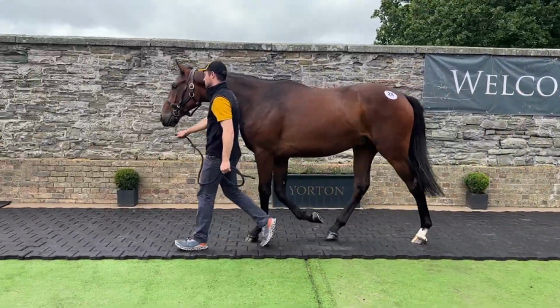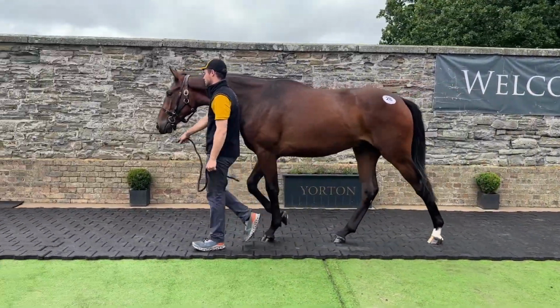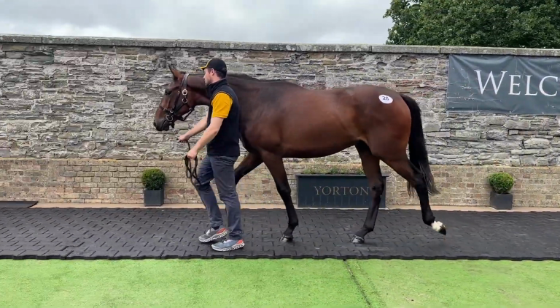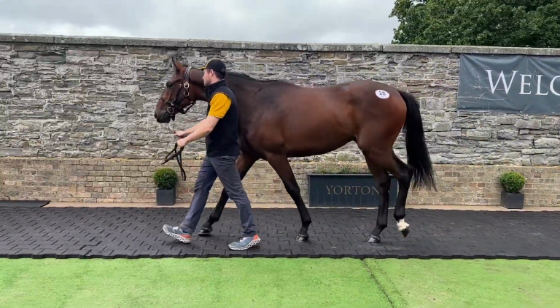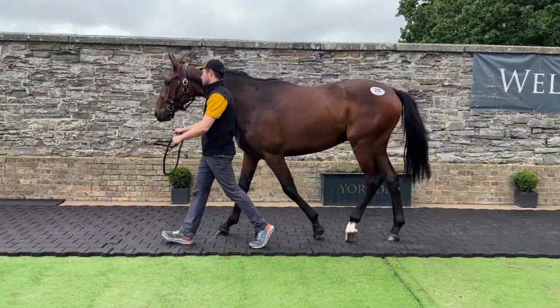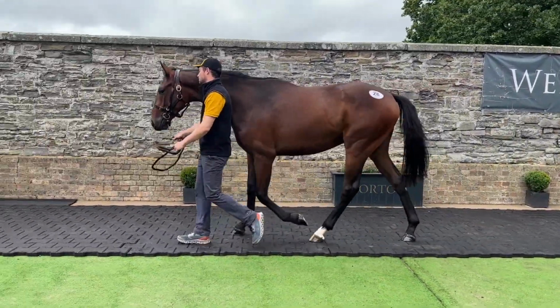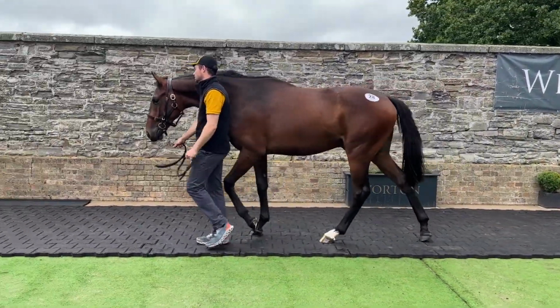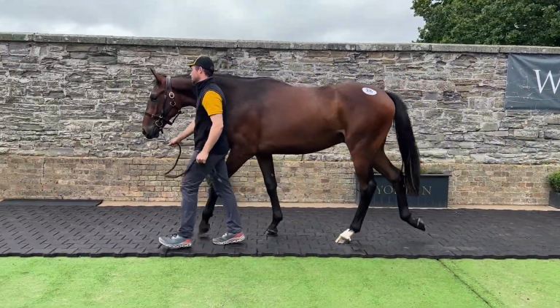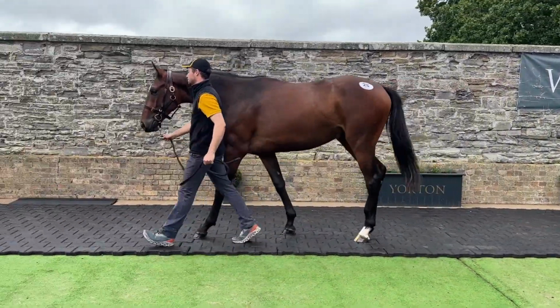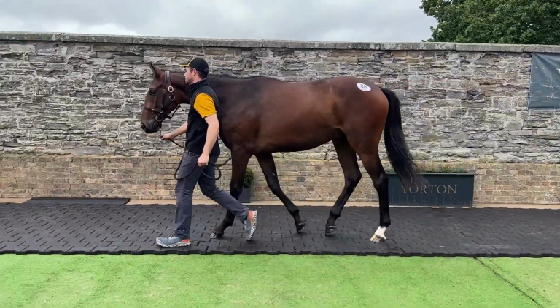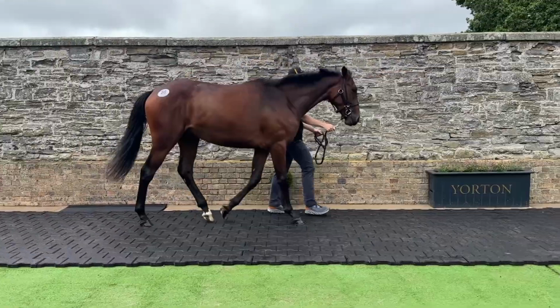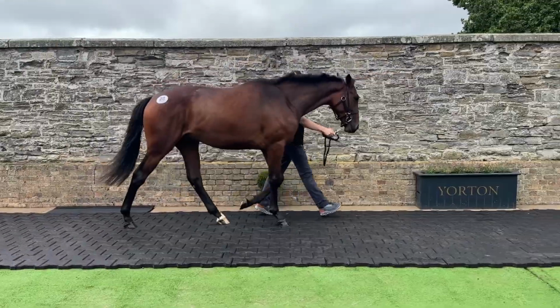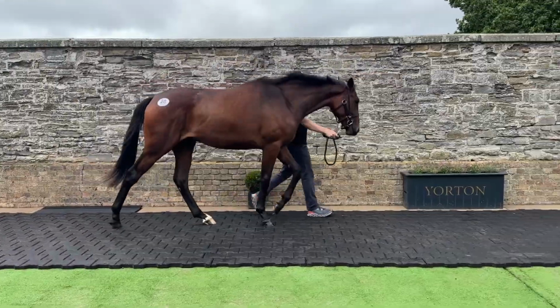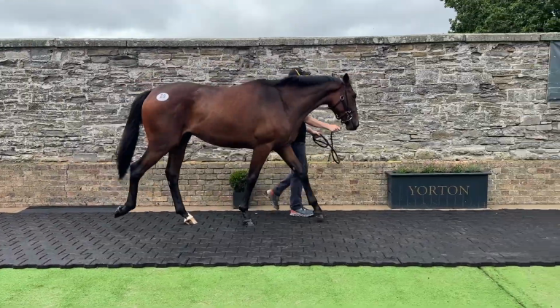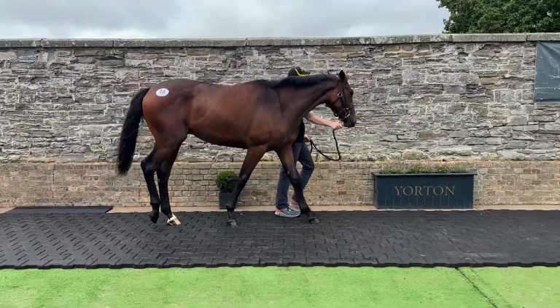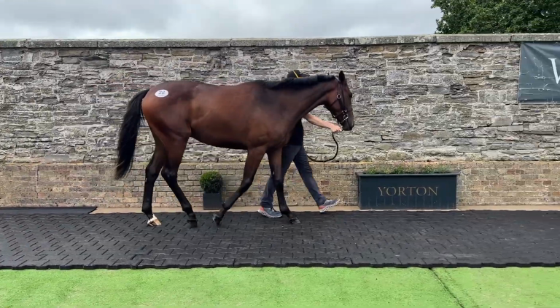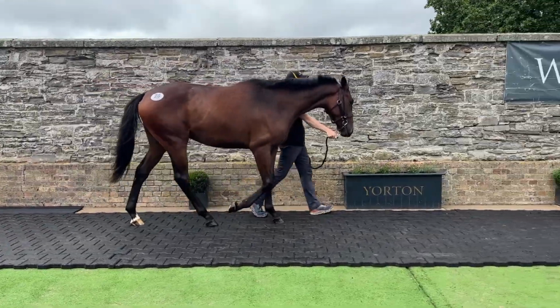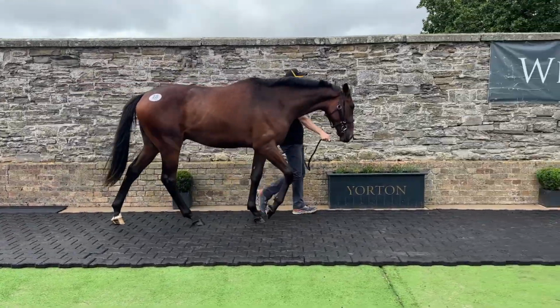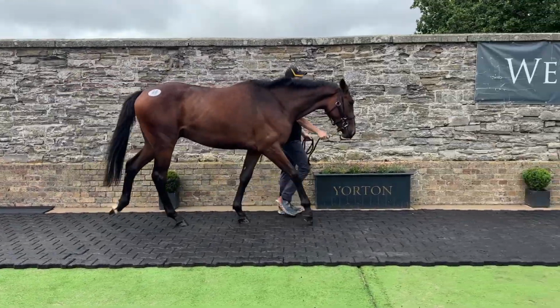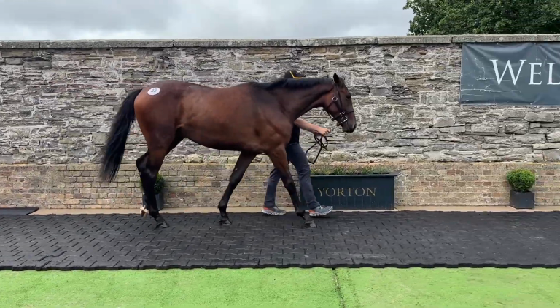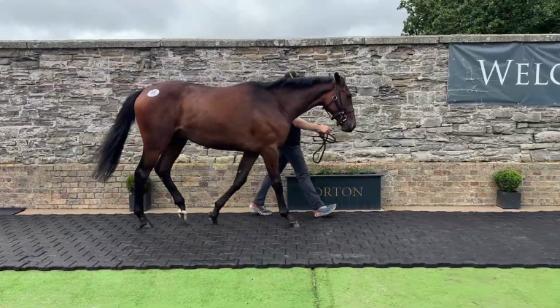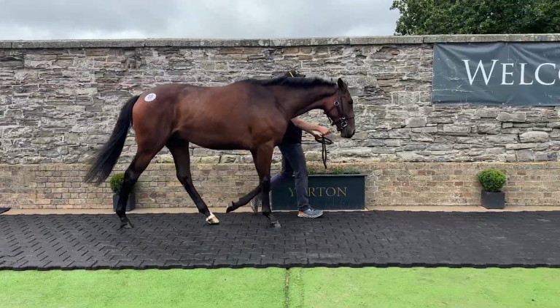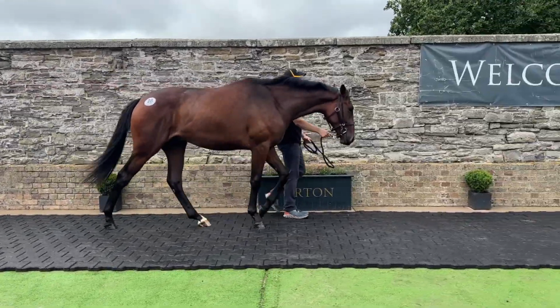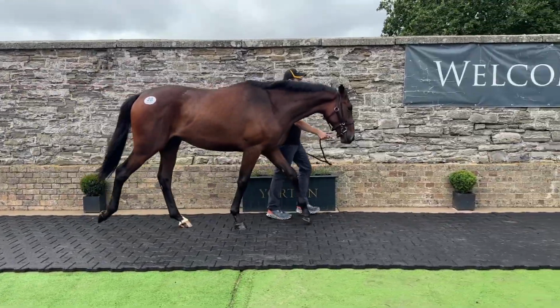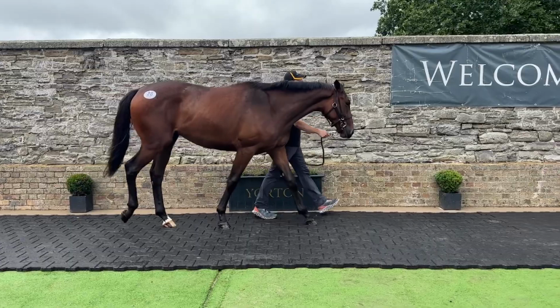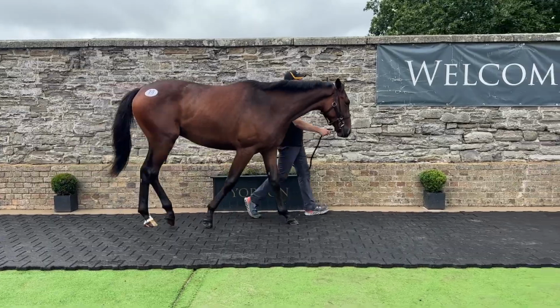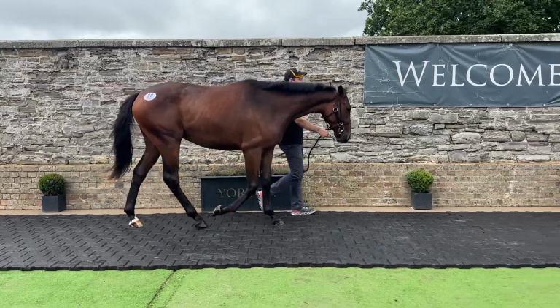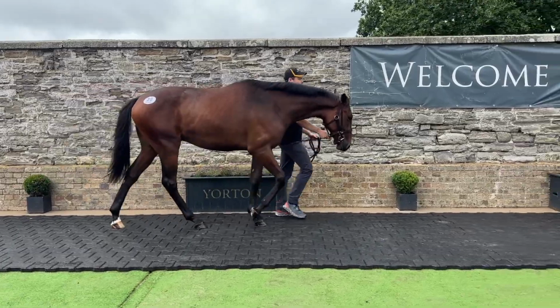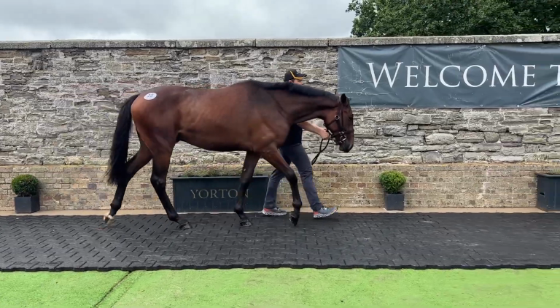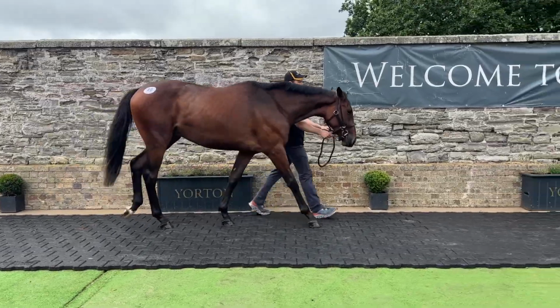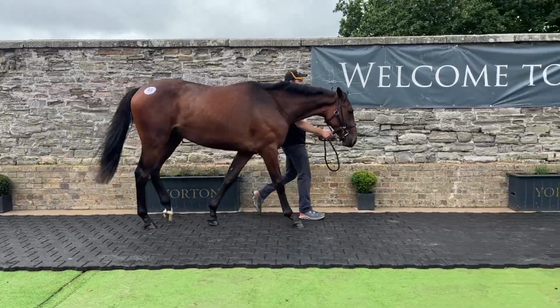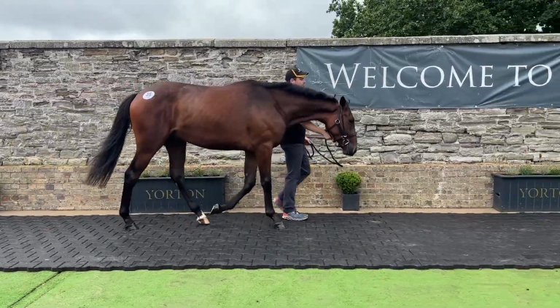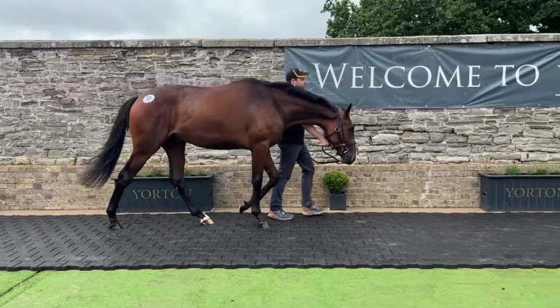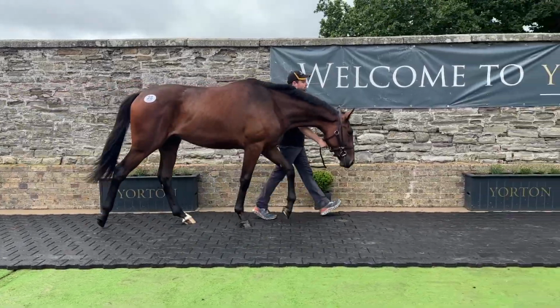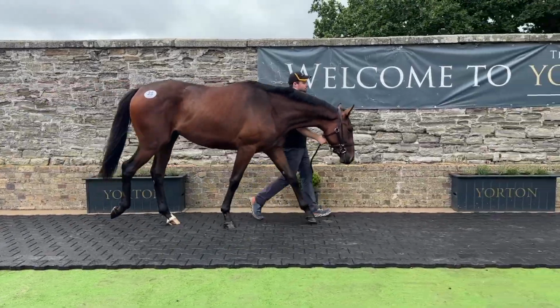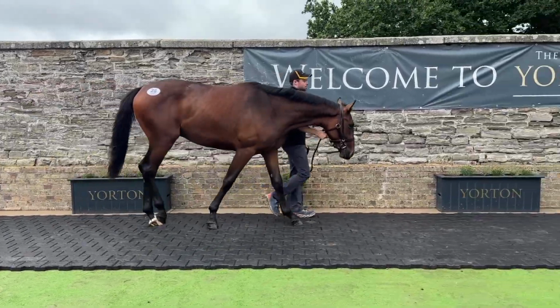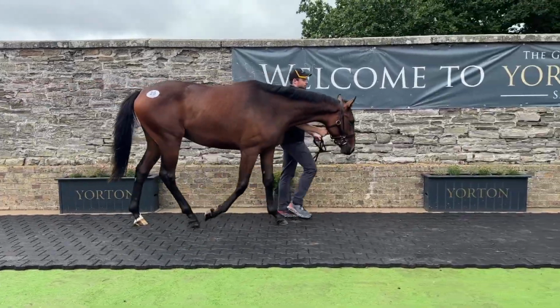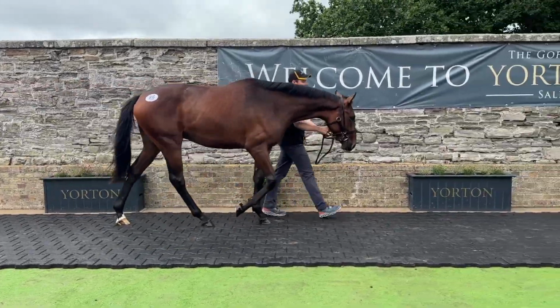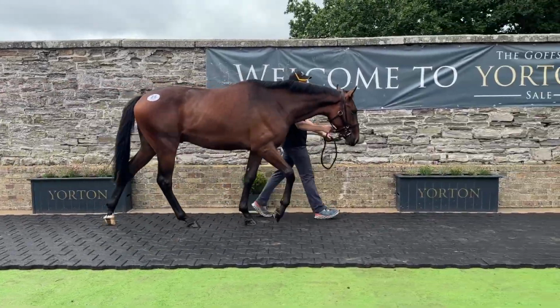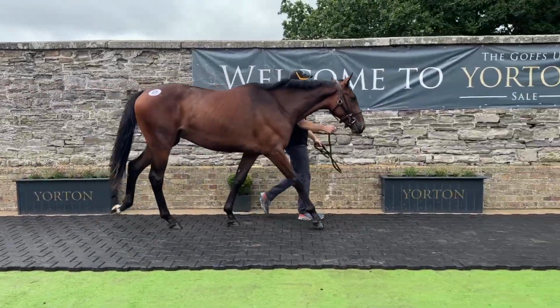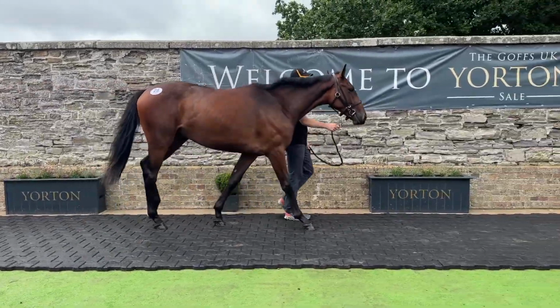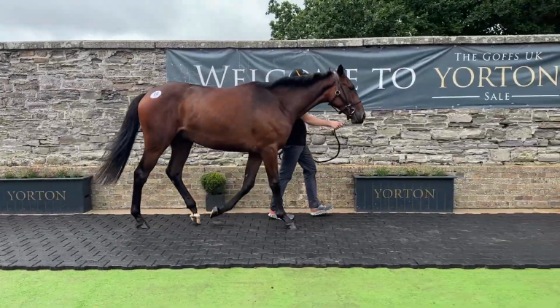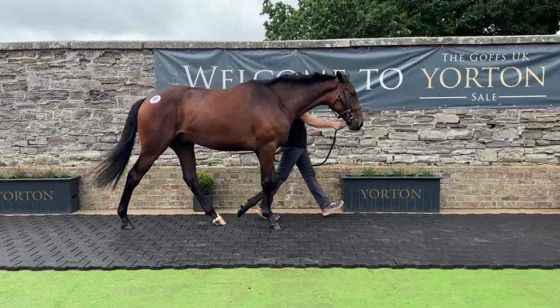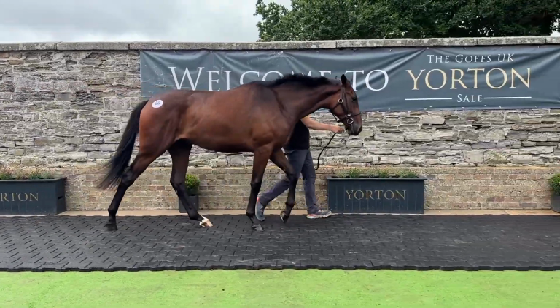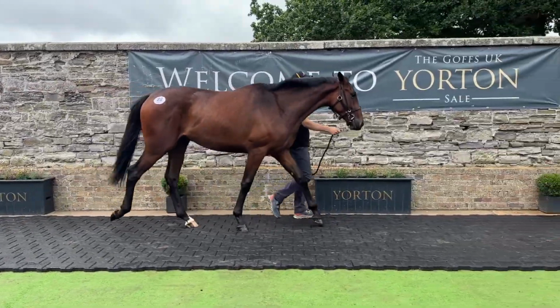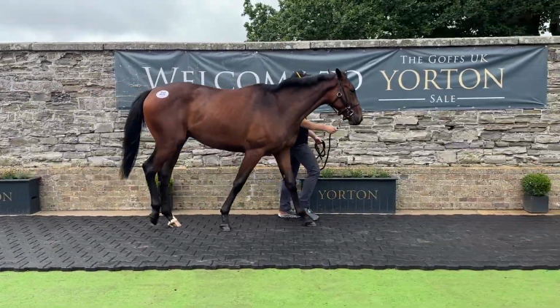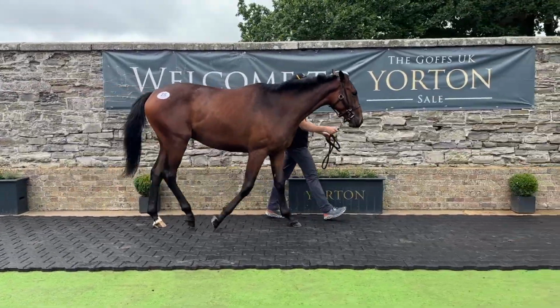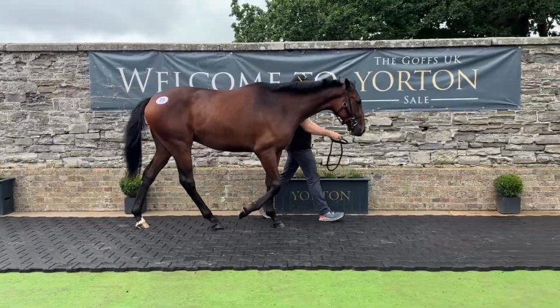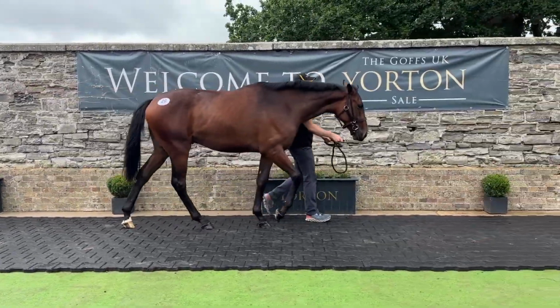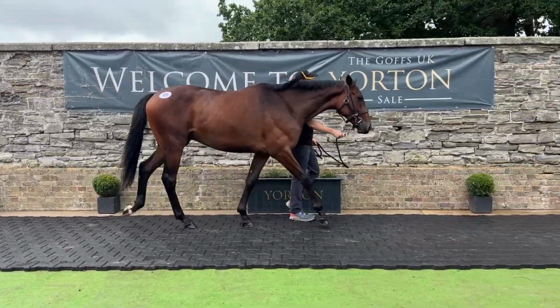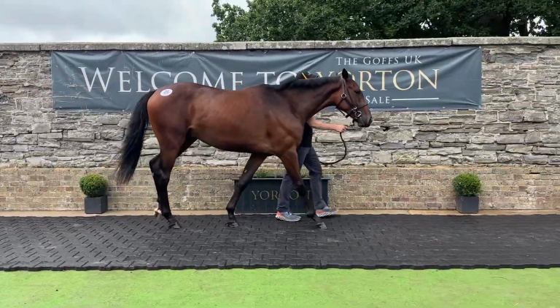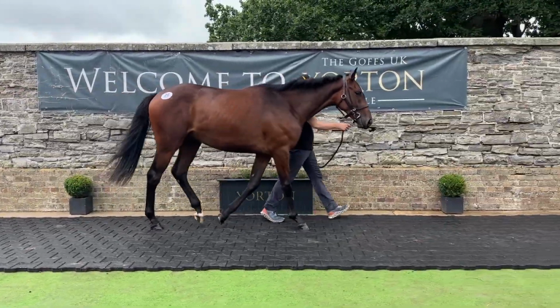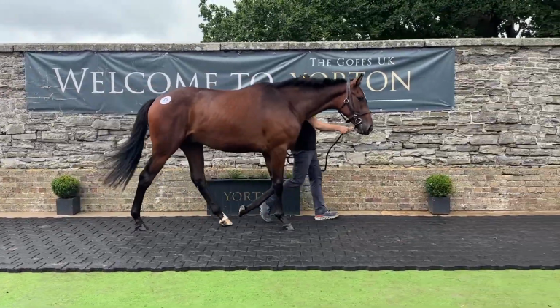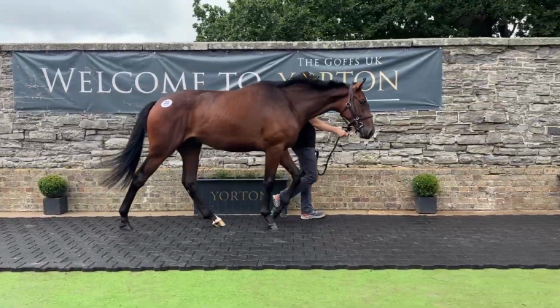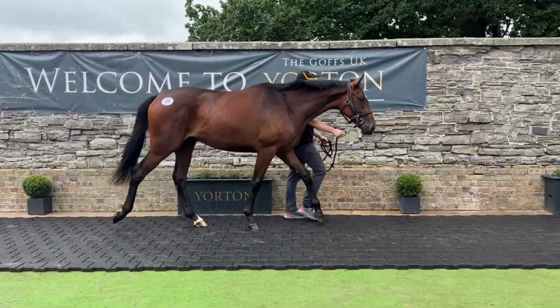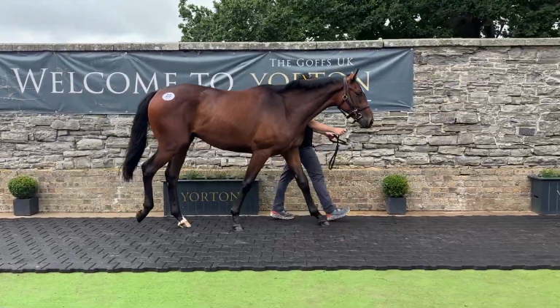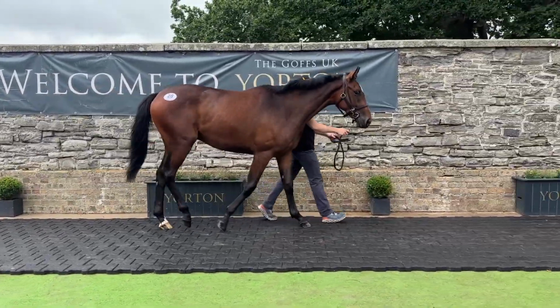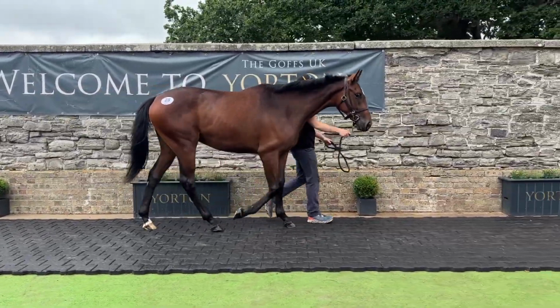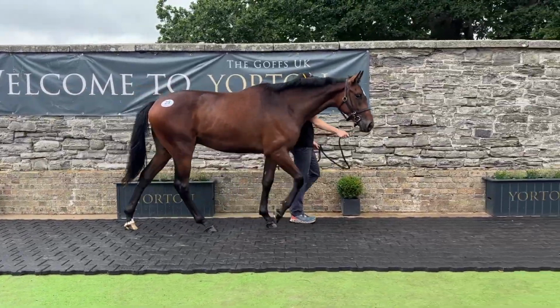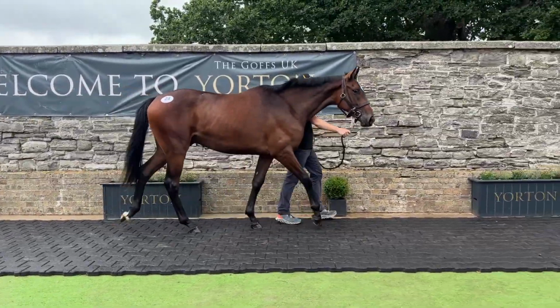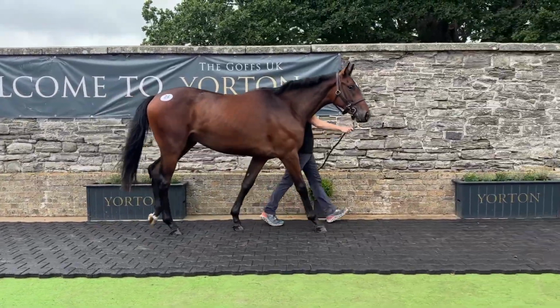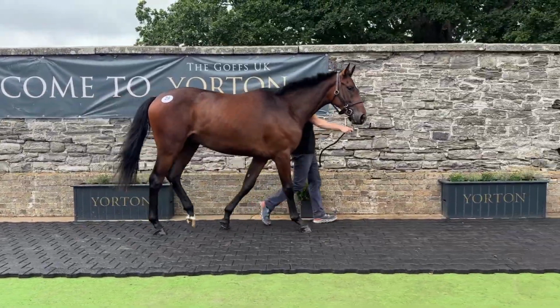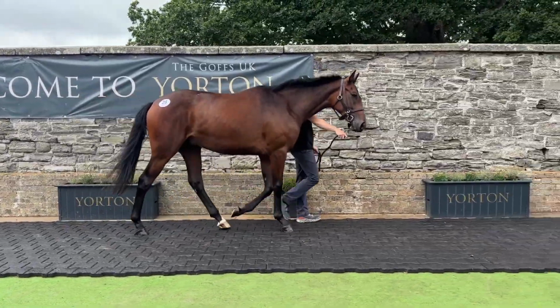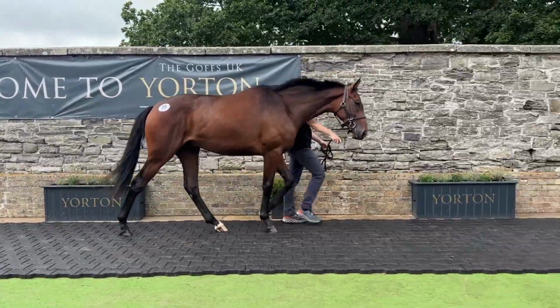His second dam is six runners, six winners, and his third dam is five runners, four winners.